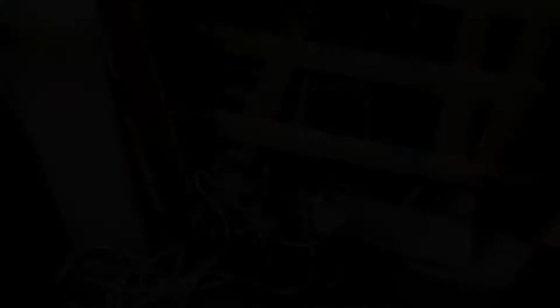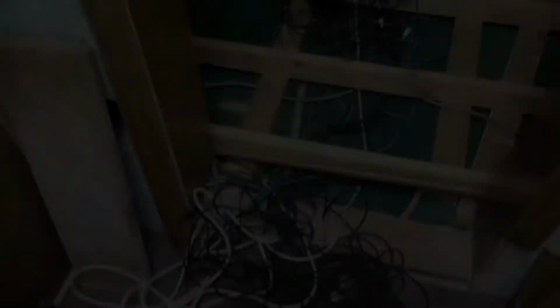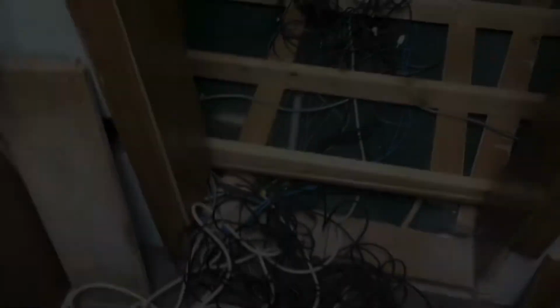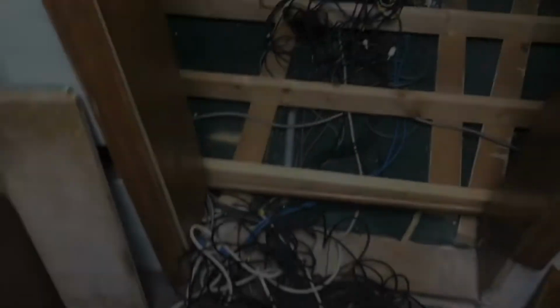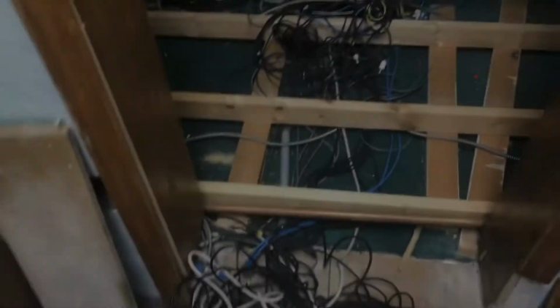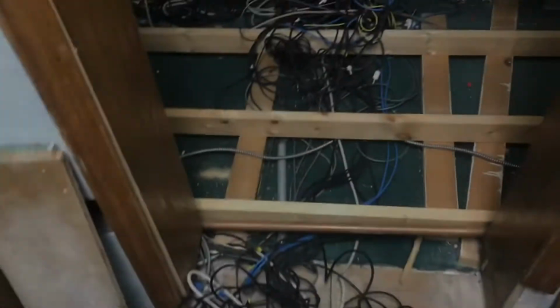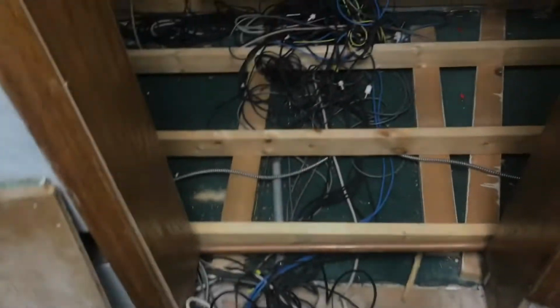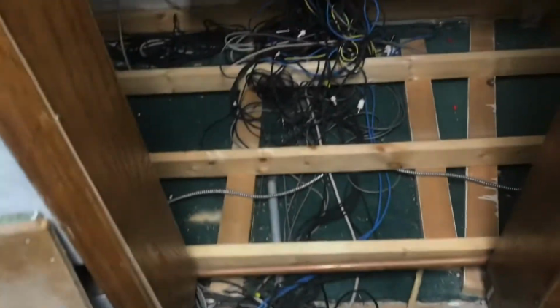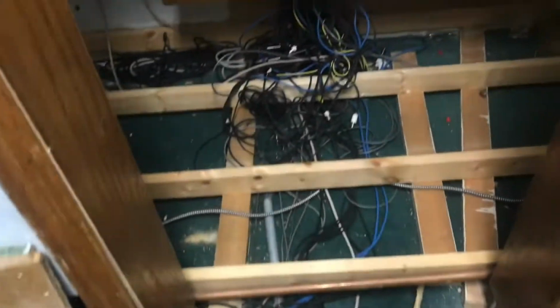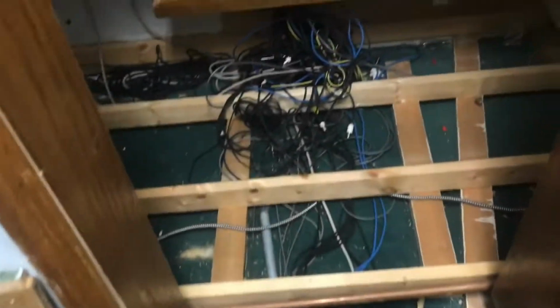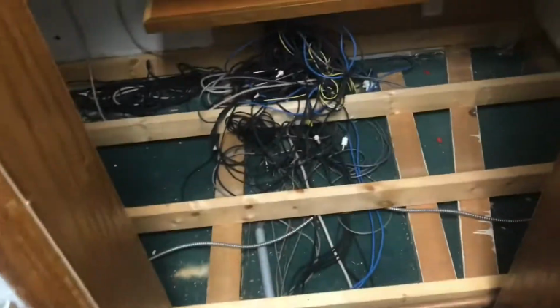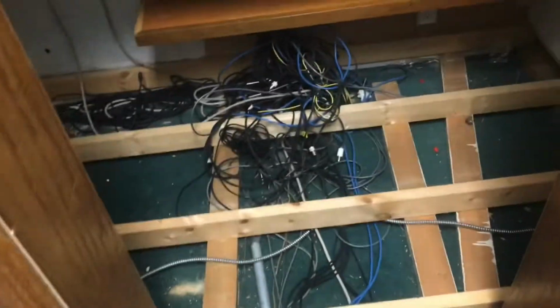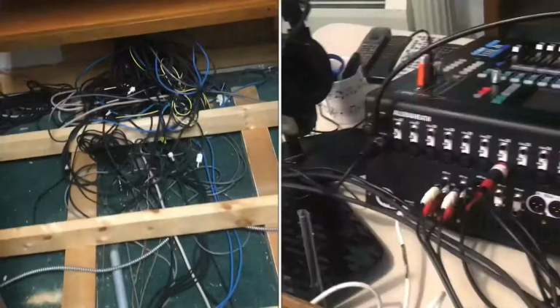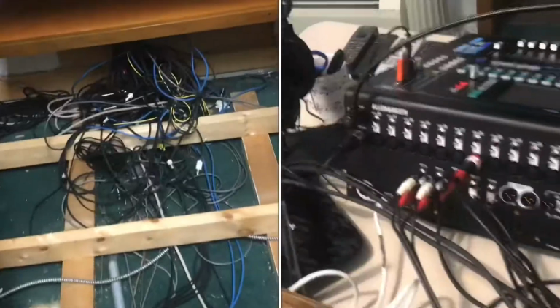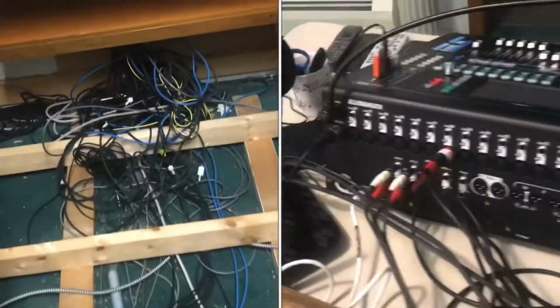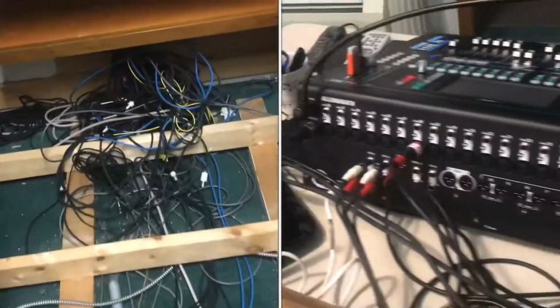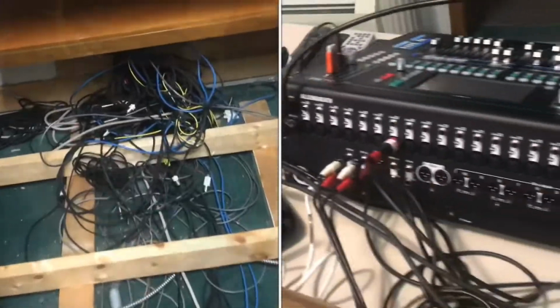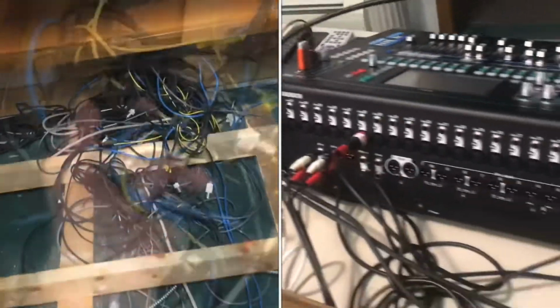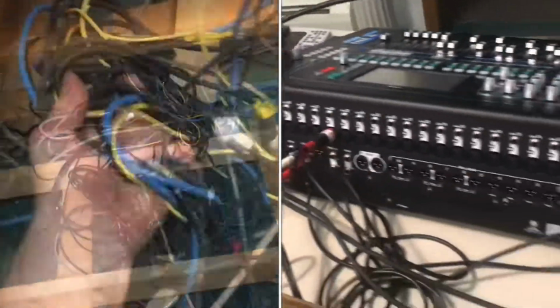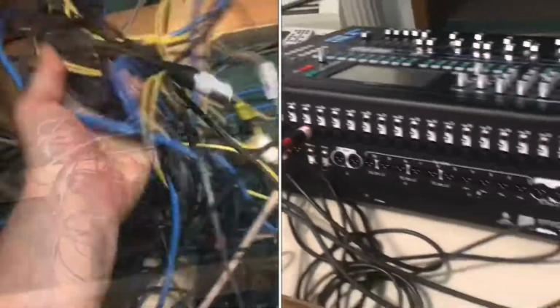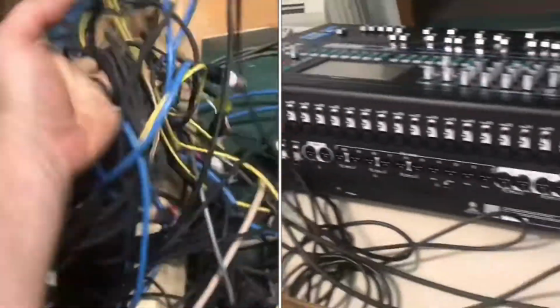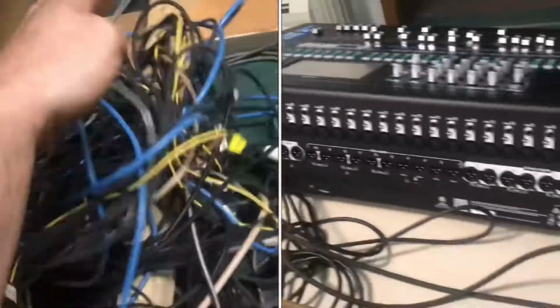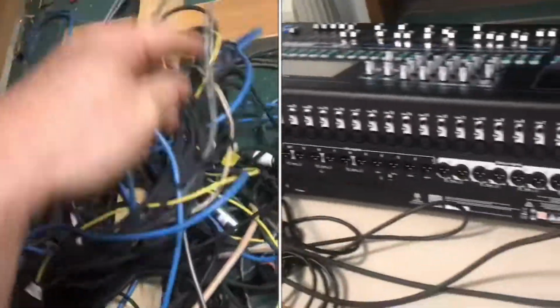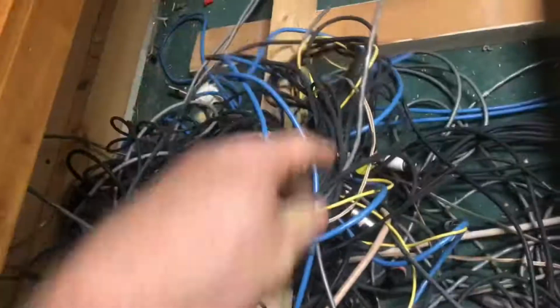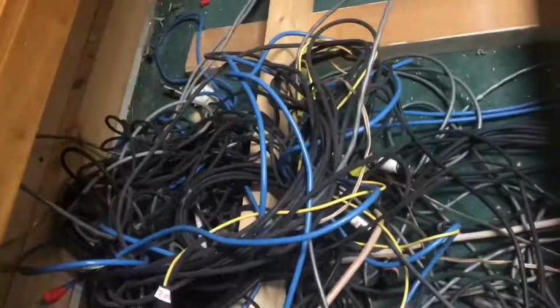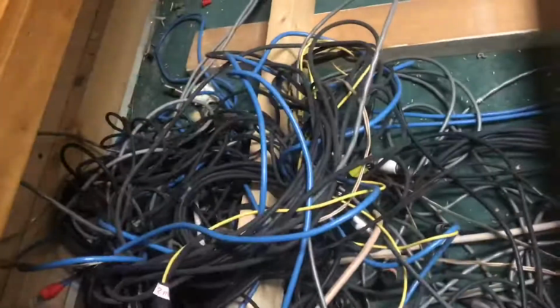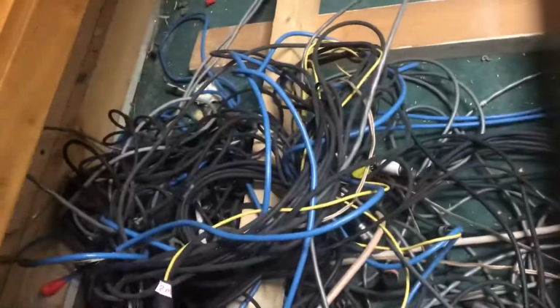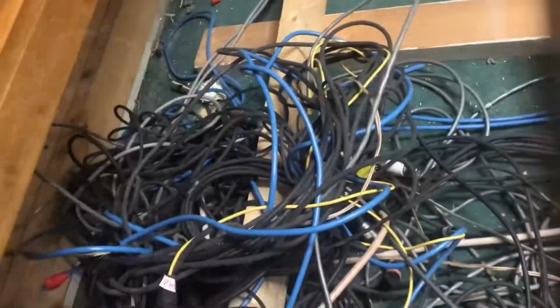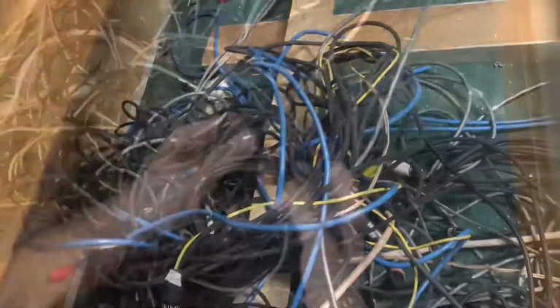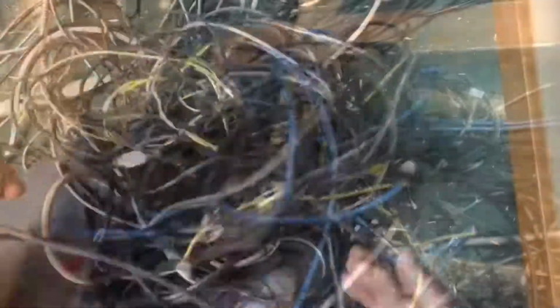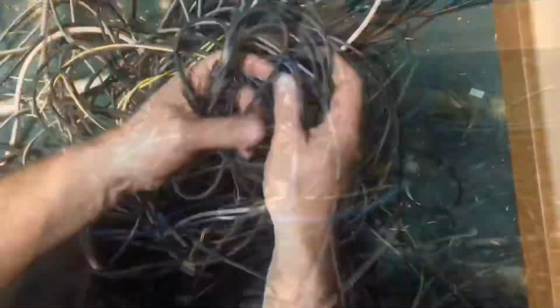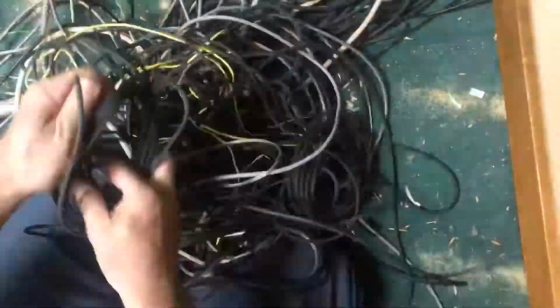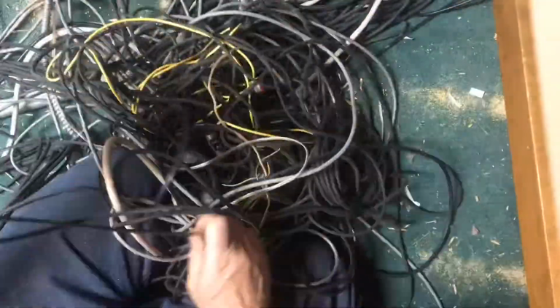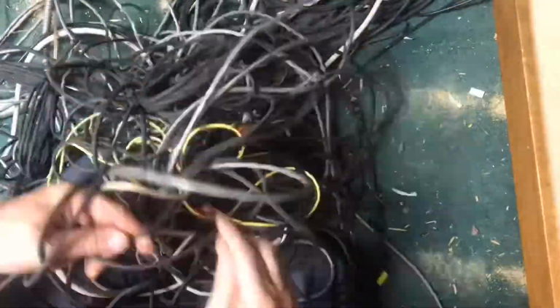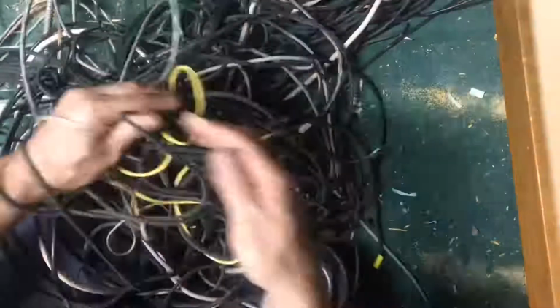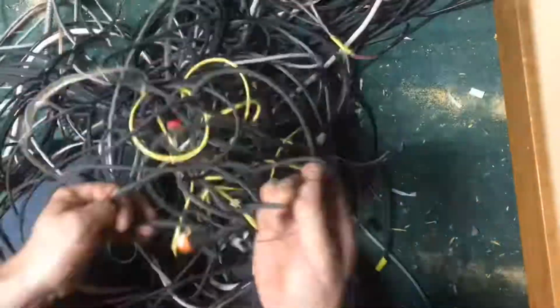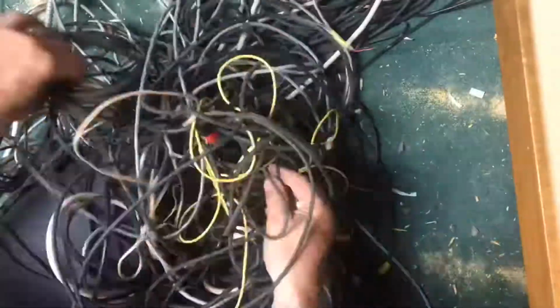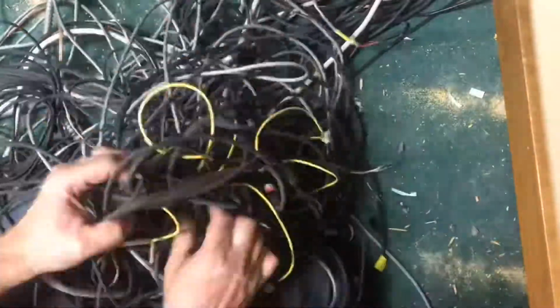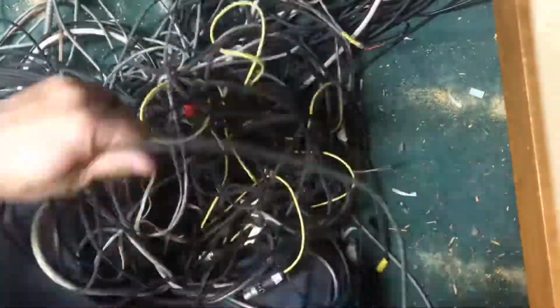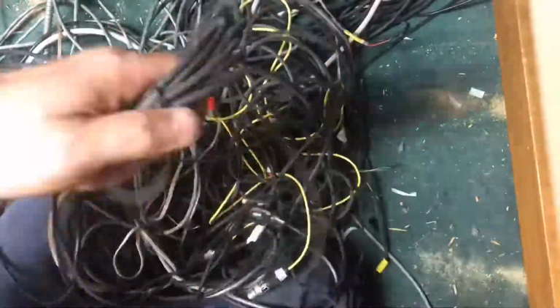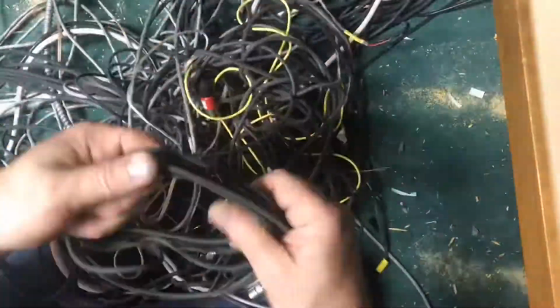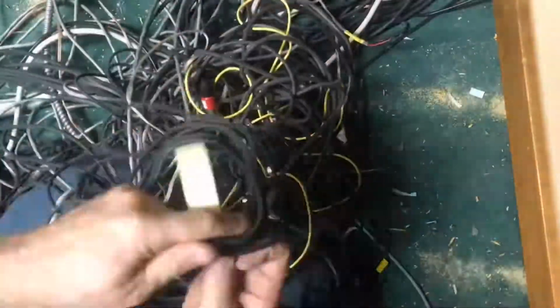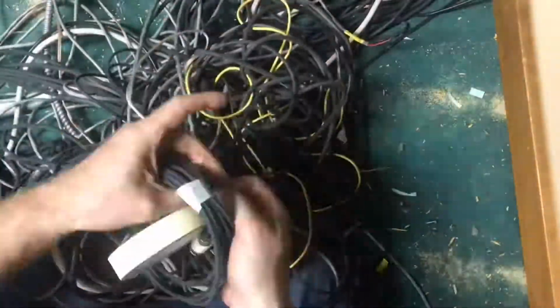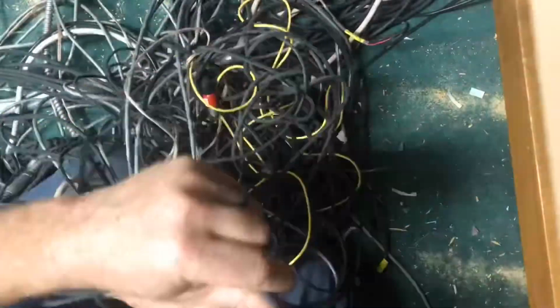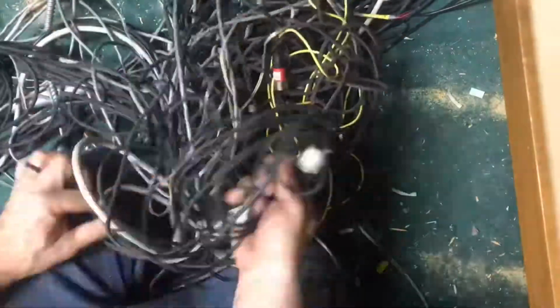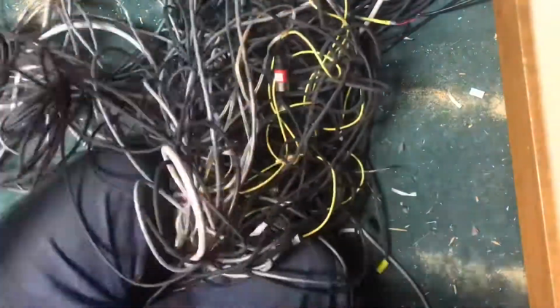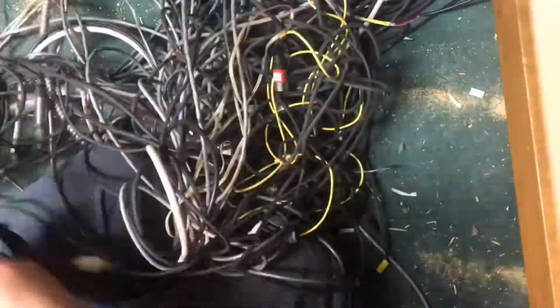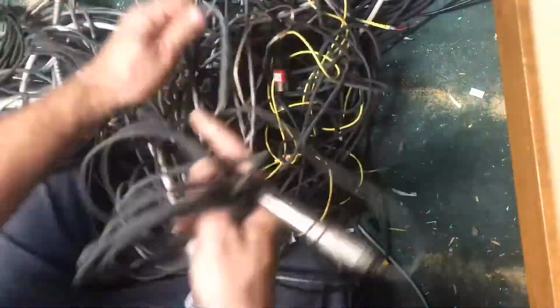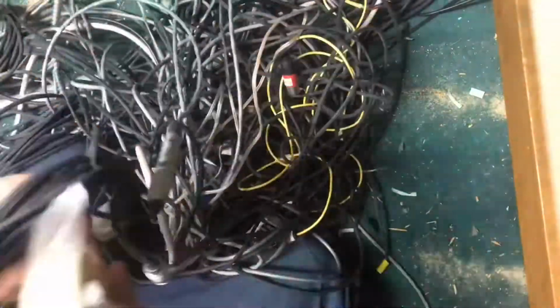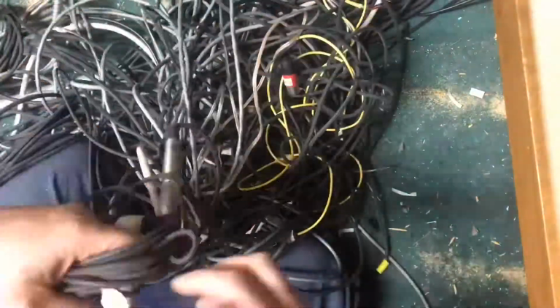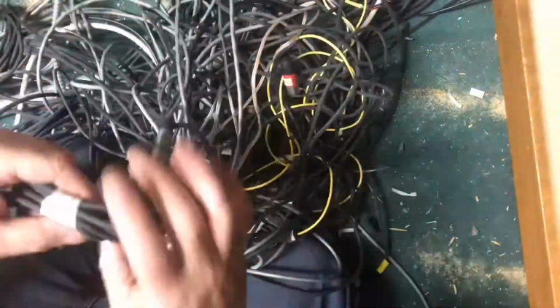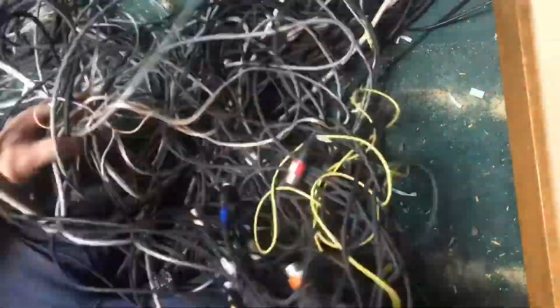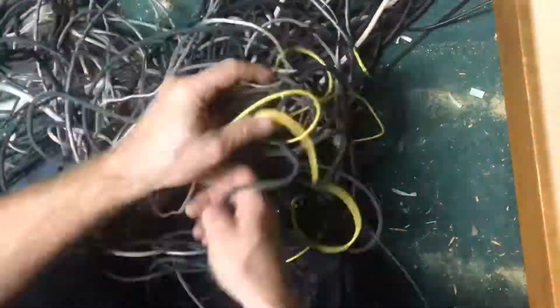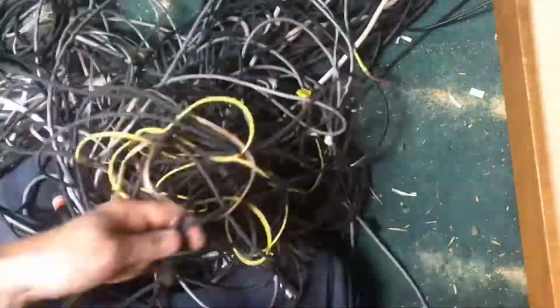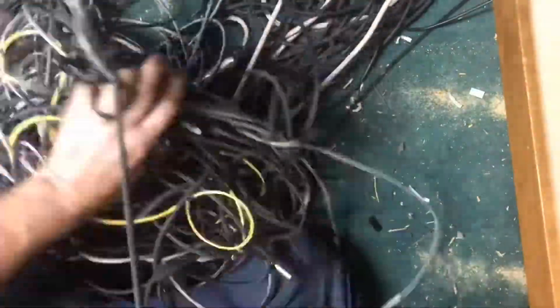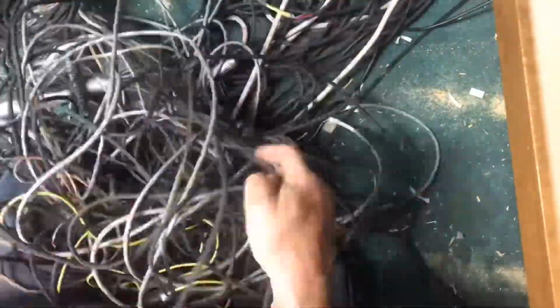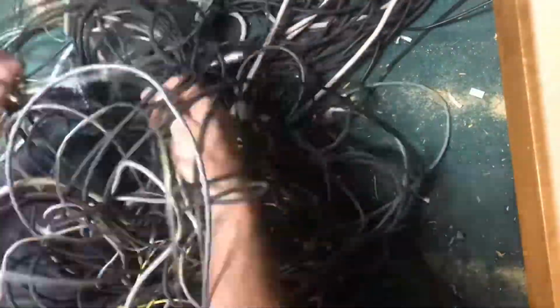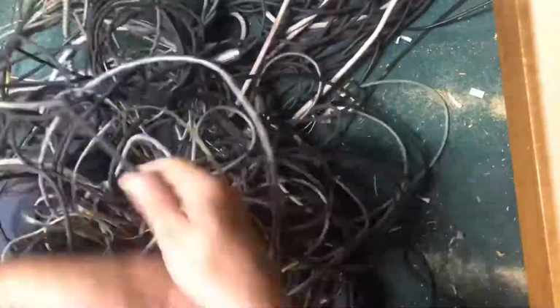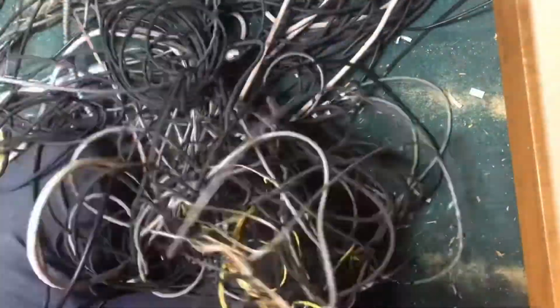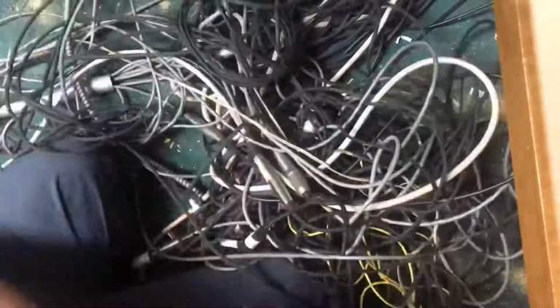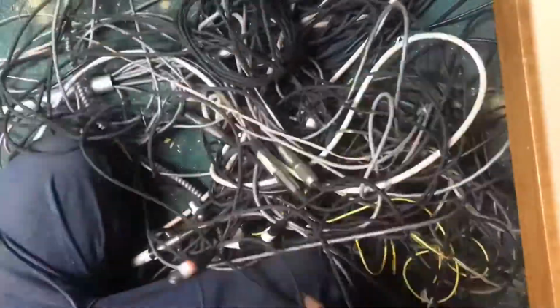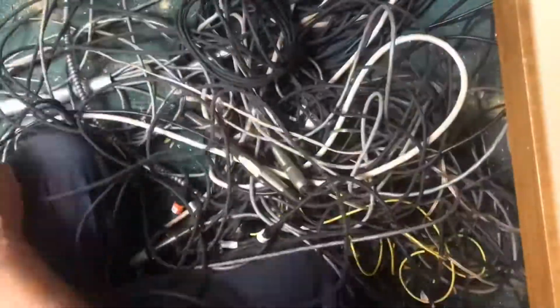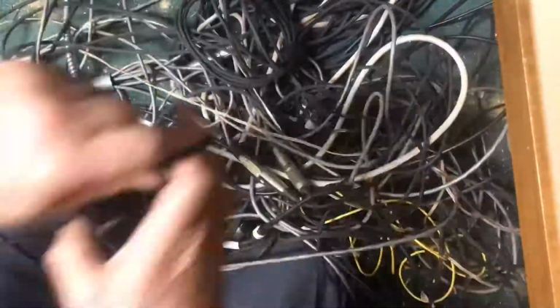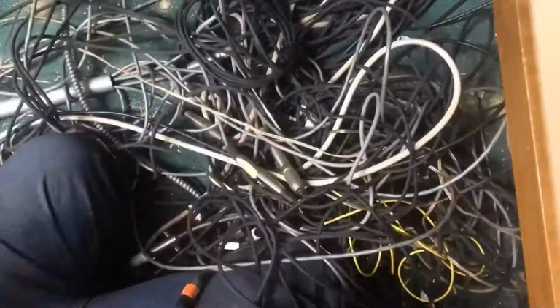Would you look at all these wires? How in the world are you going to get these things untangled? You guessed it — one wire at a time.